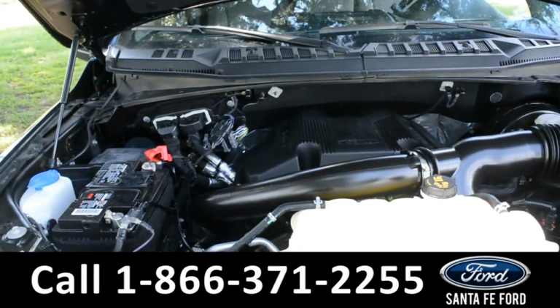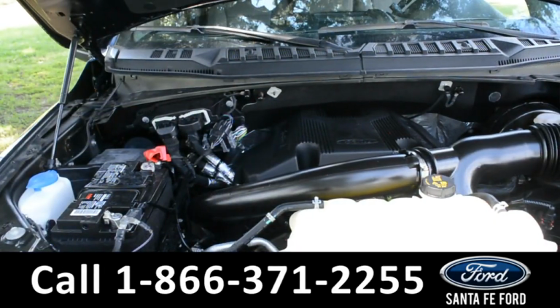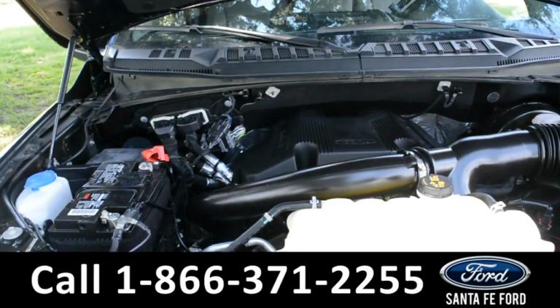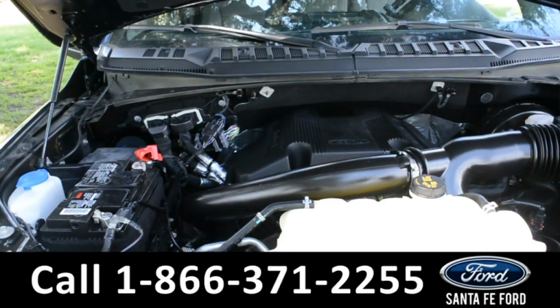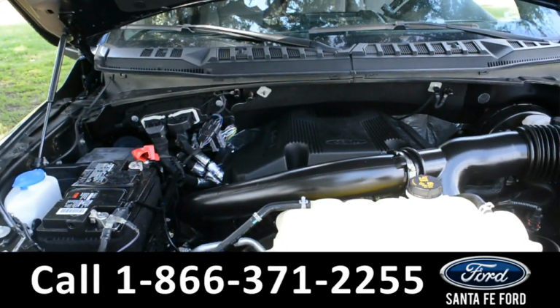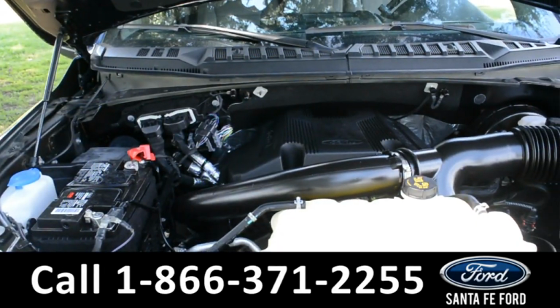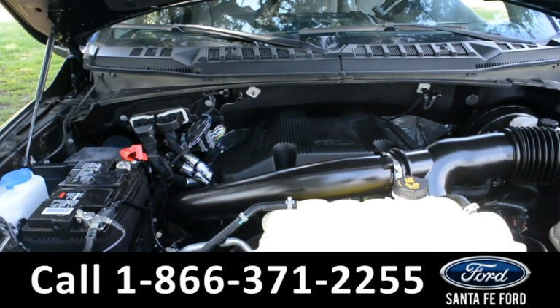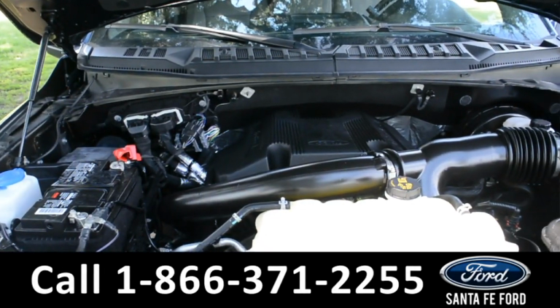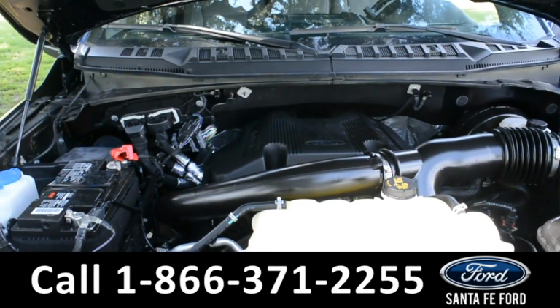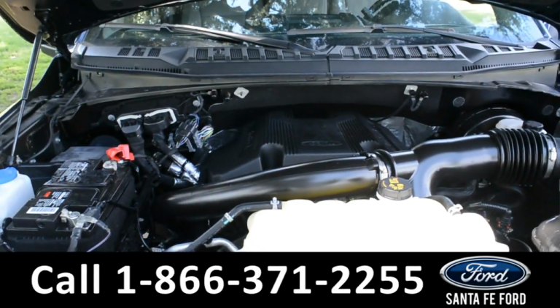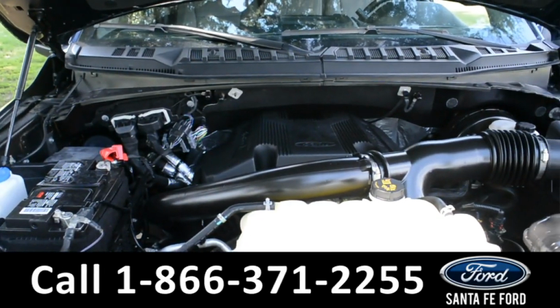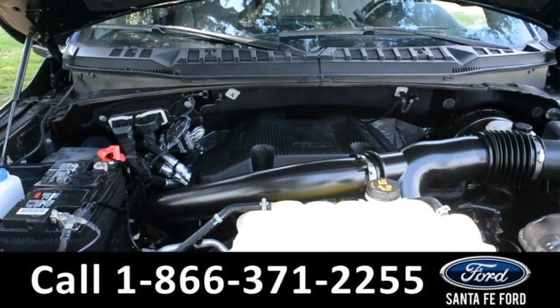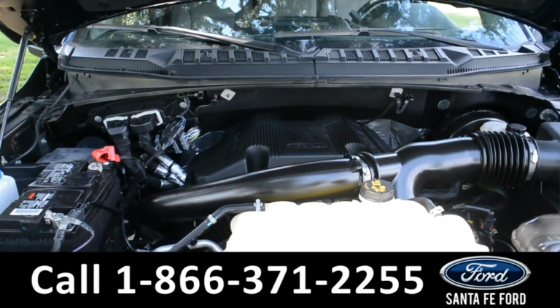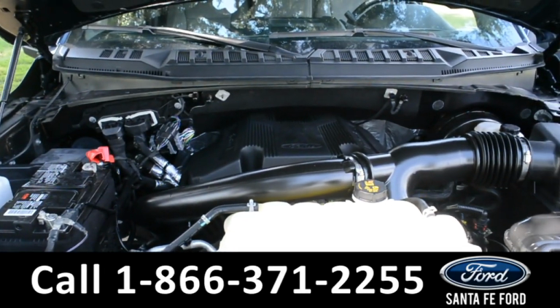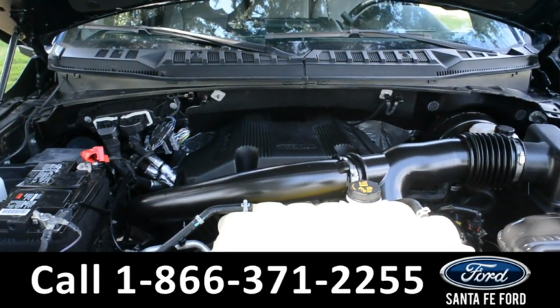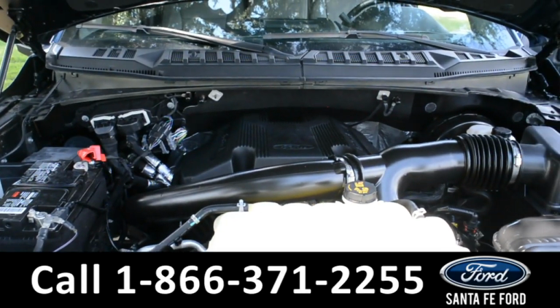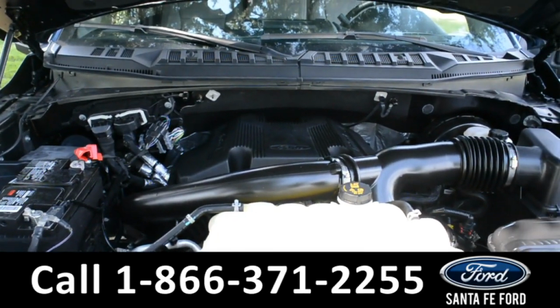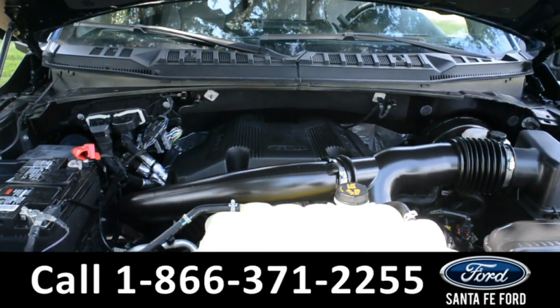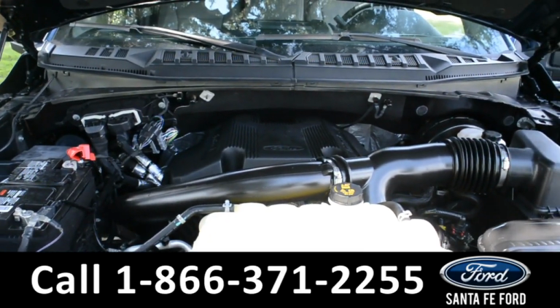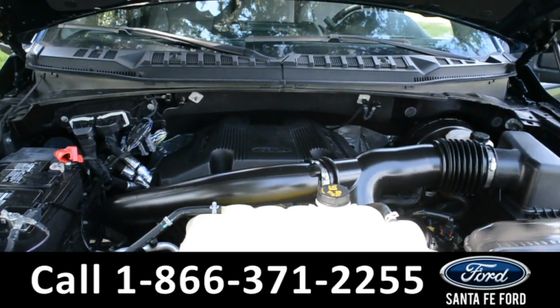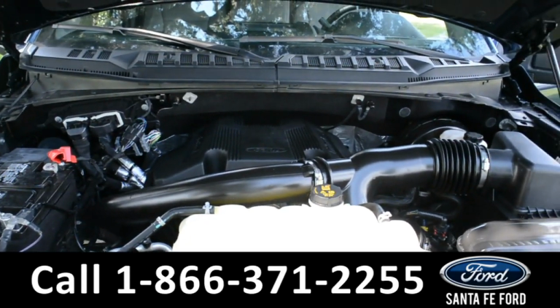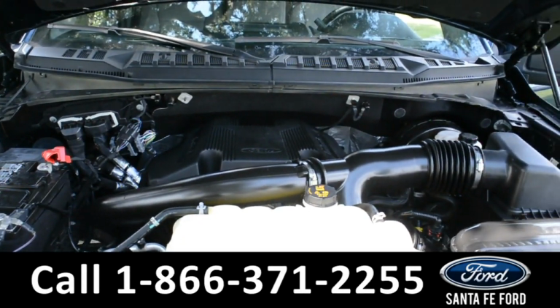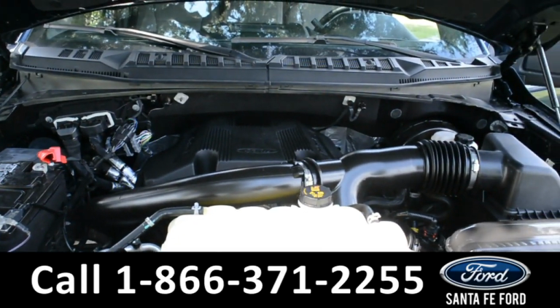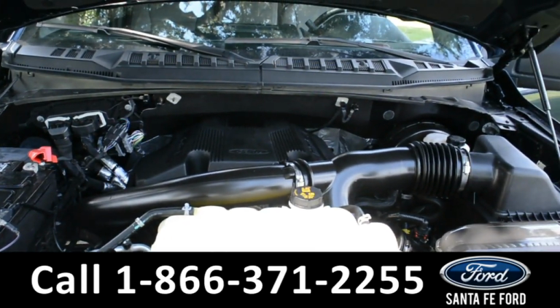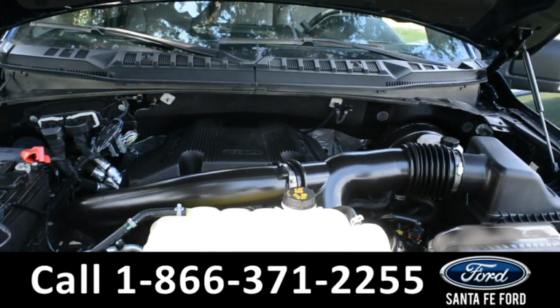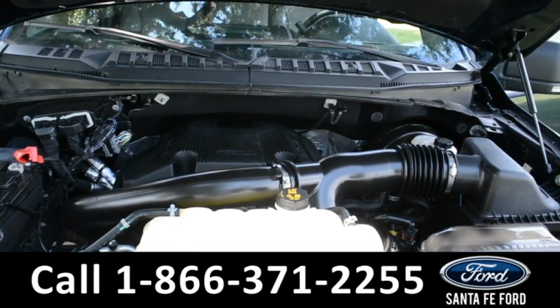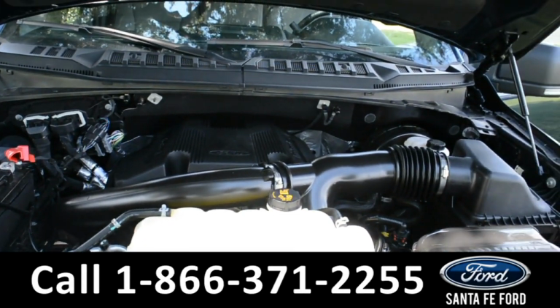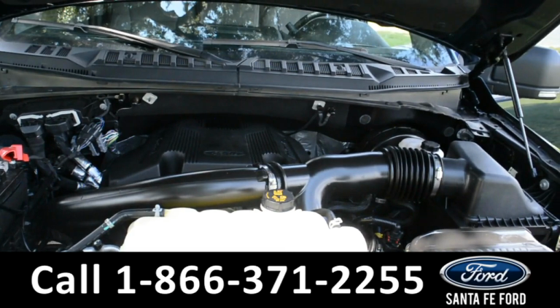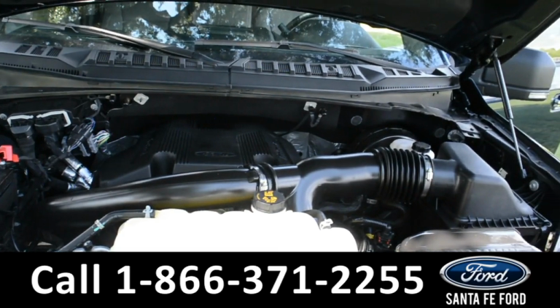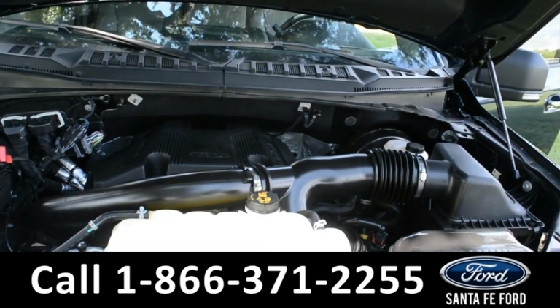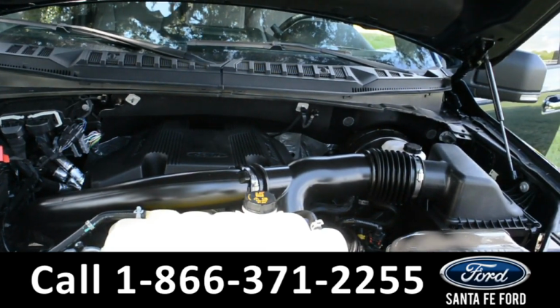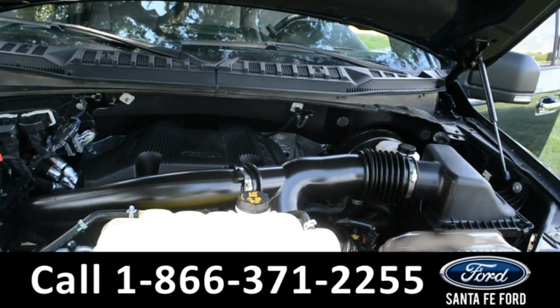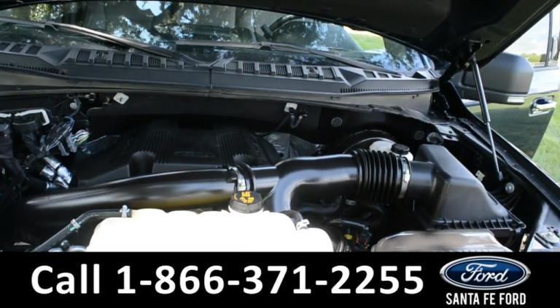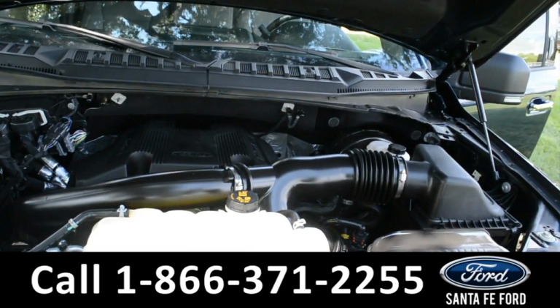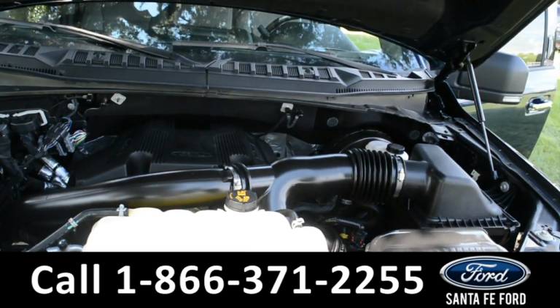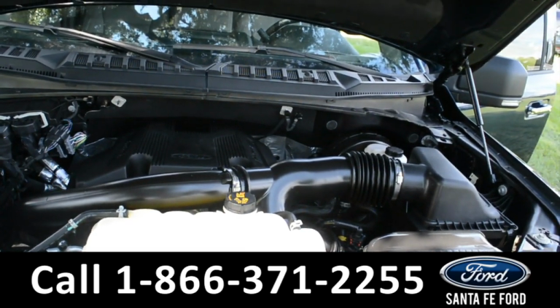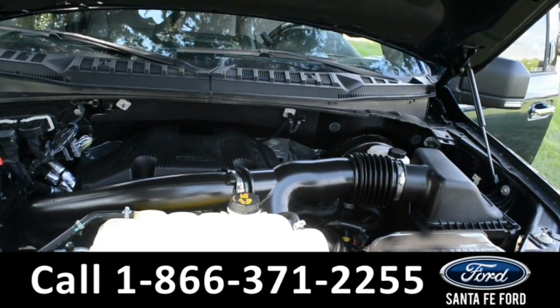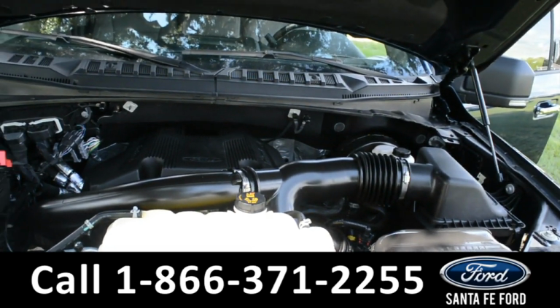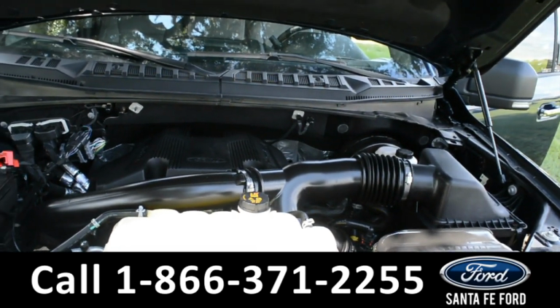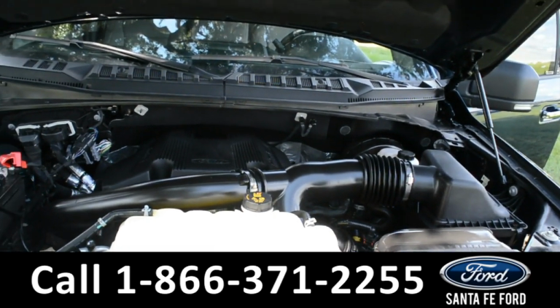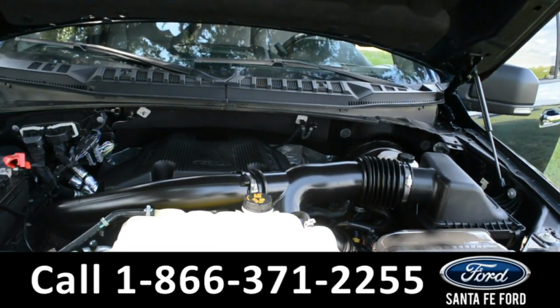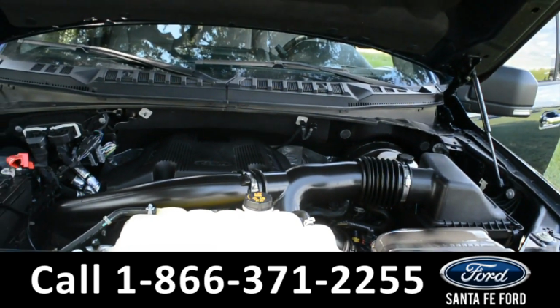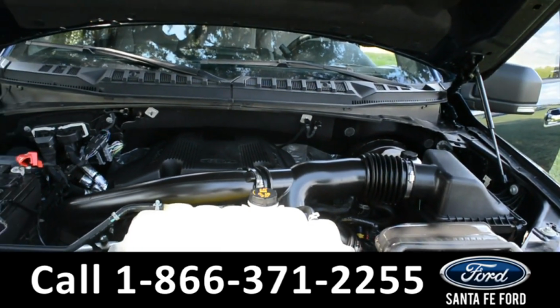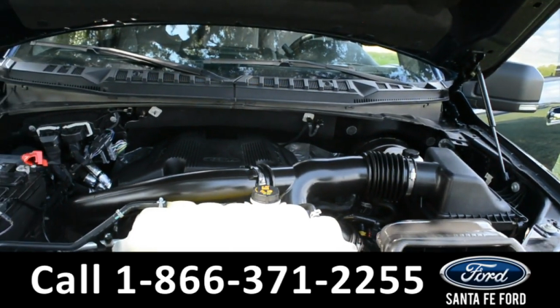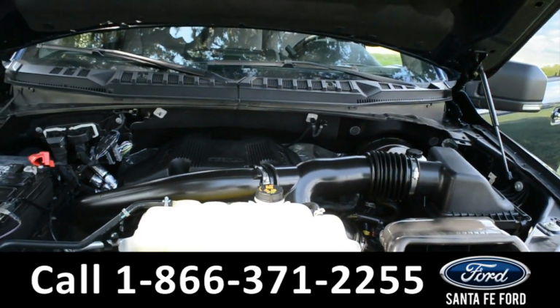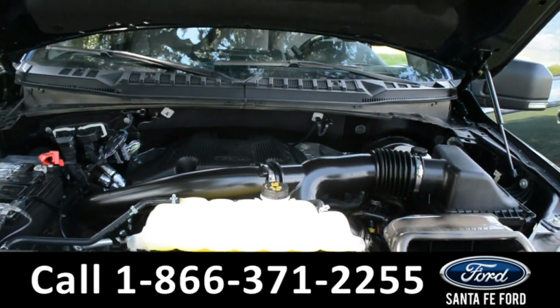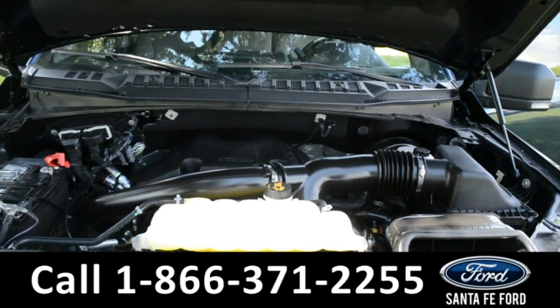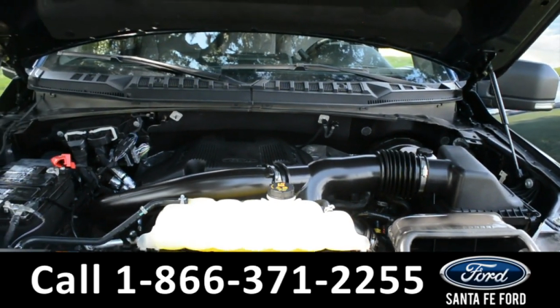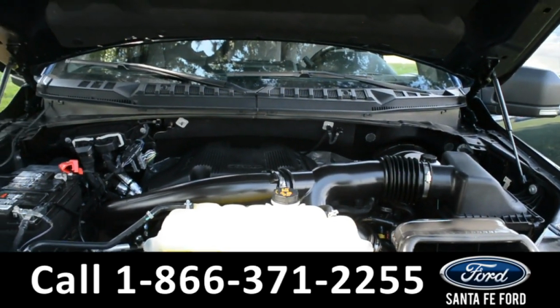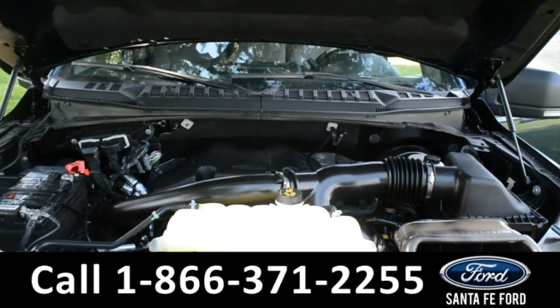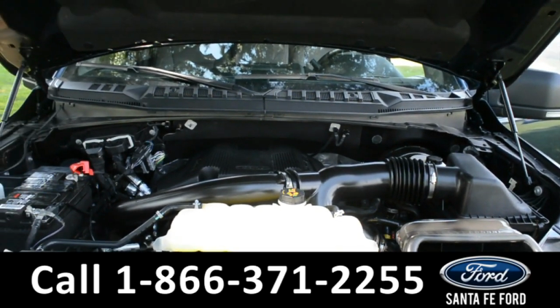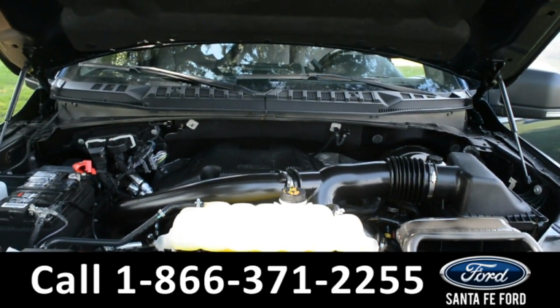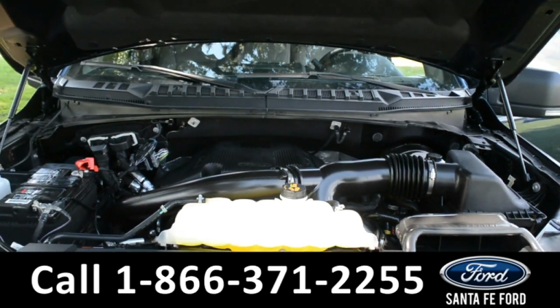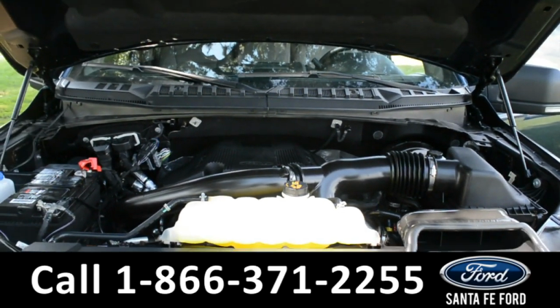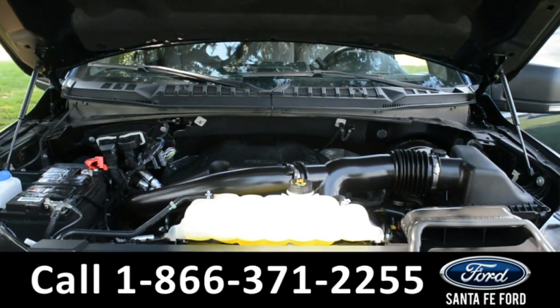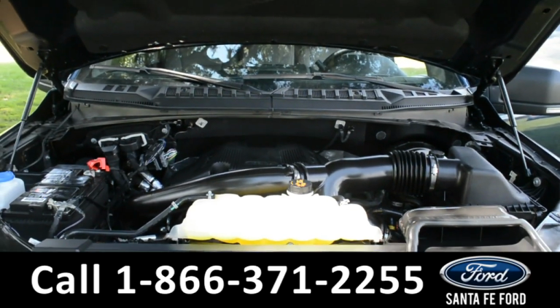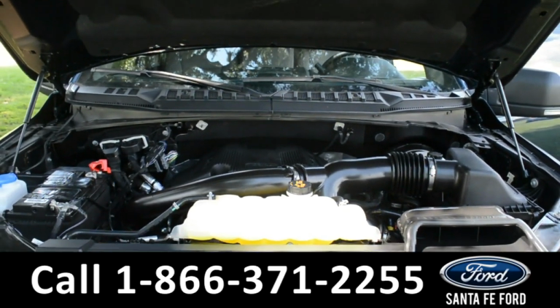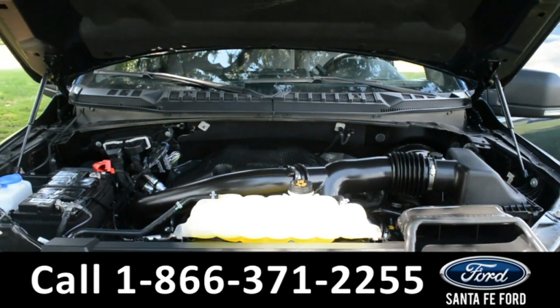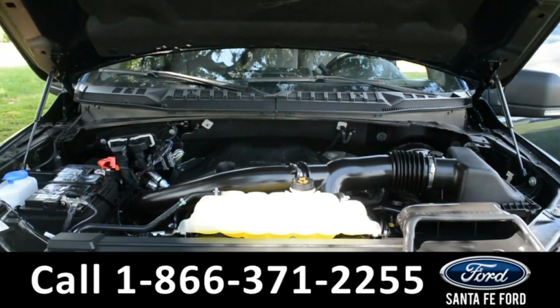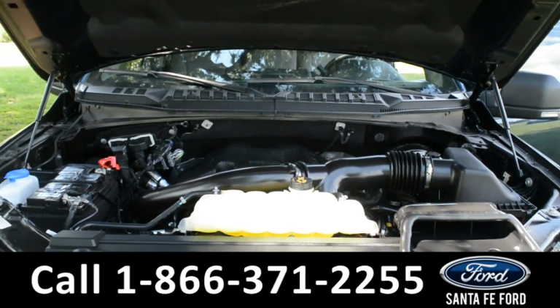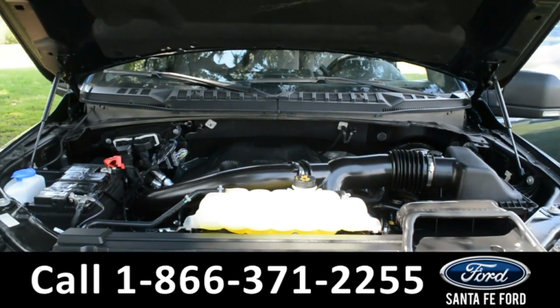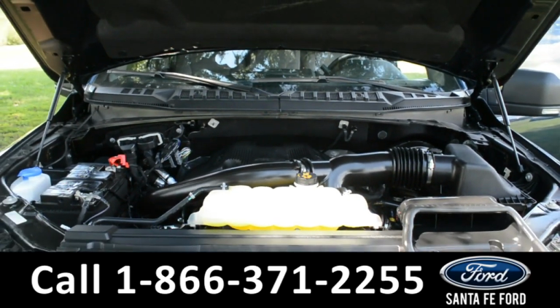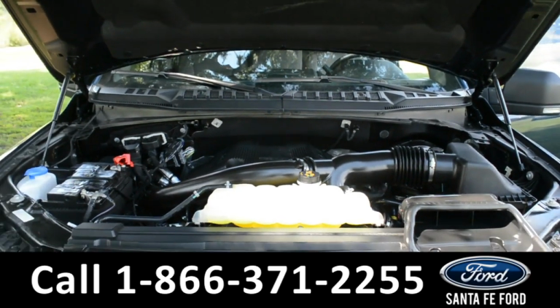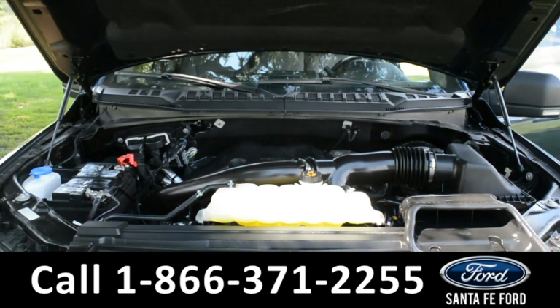Under the hood, it has a 3.5 liter V6 EcoBoost engine.